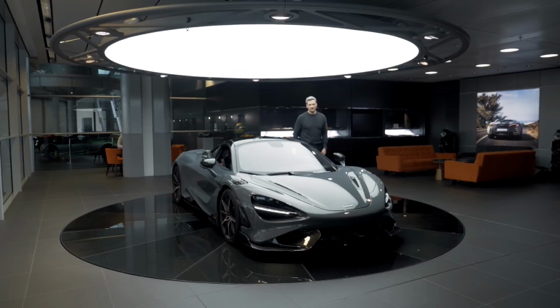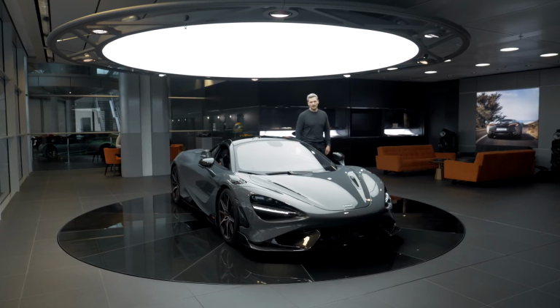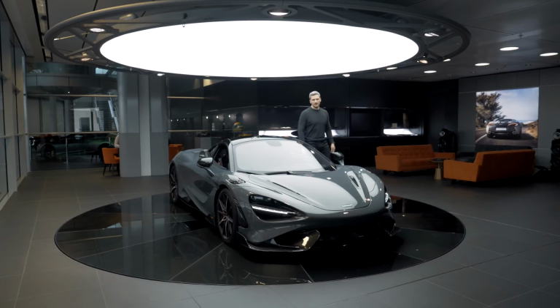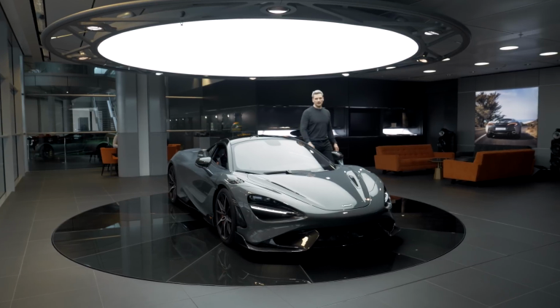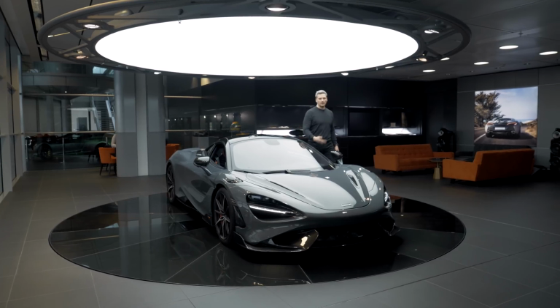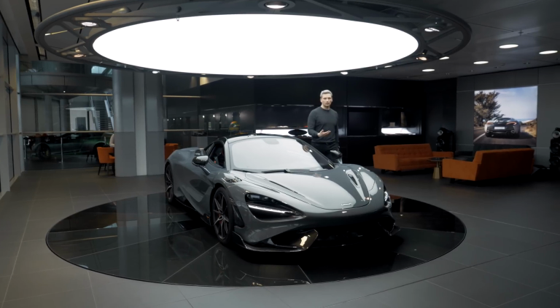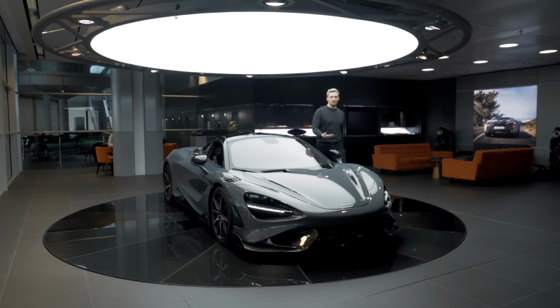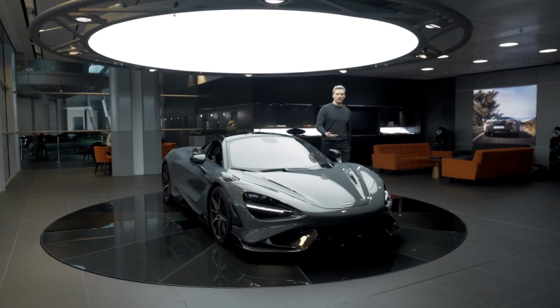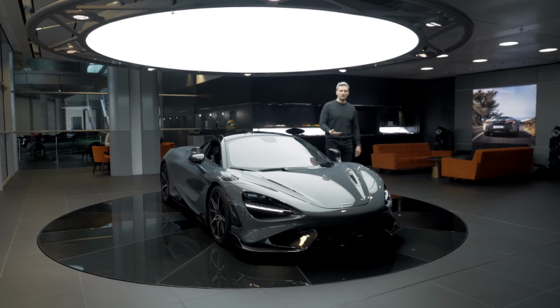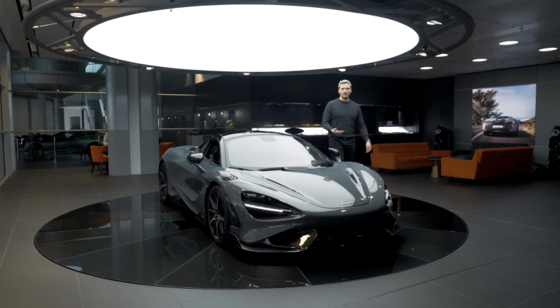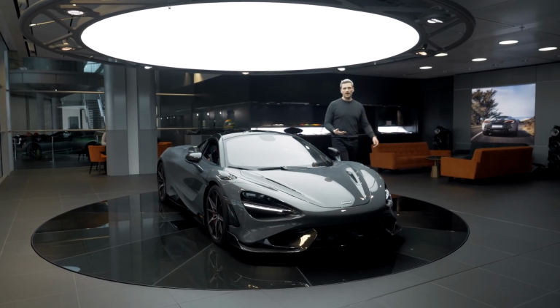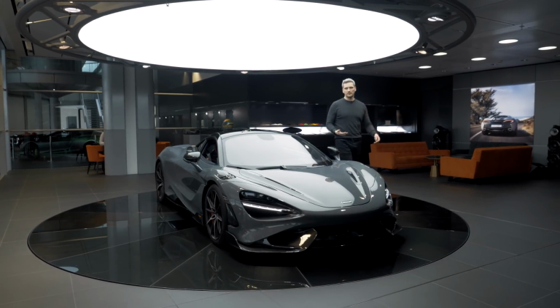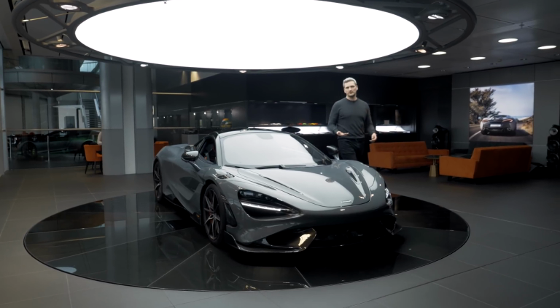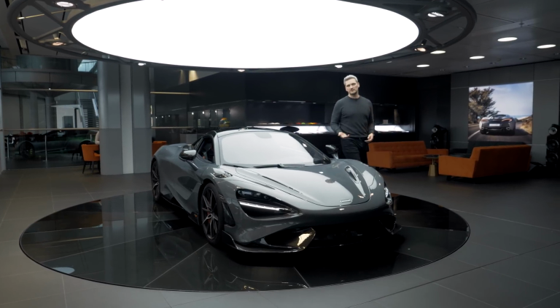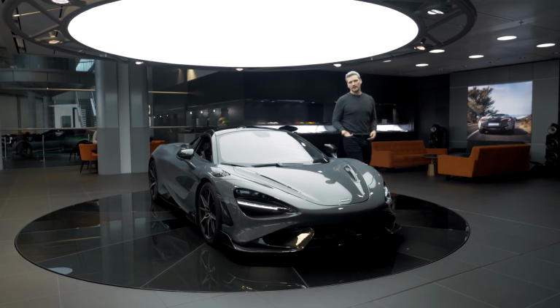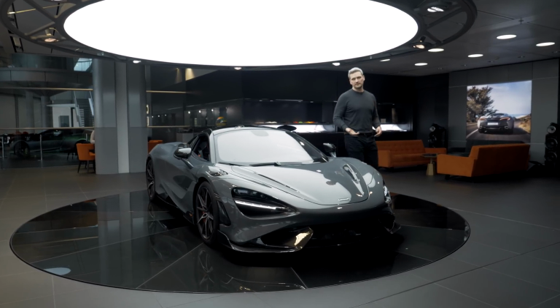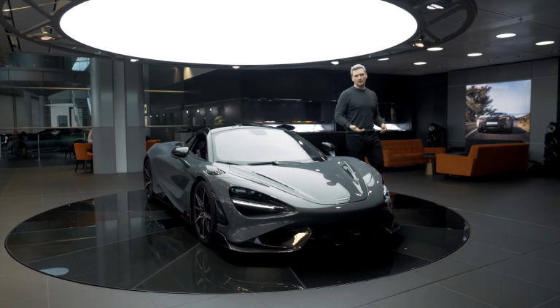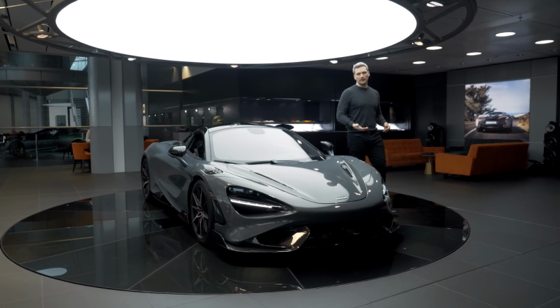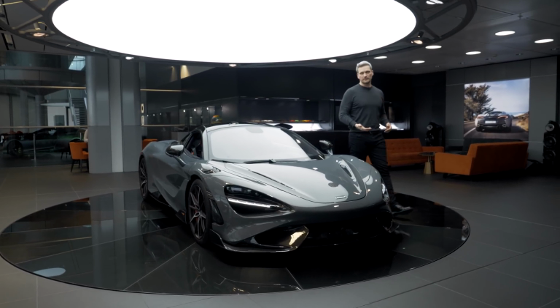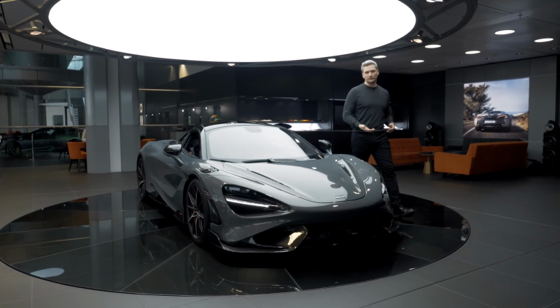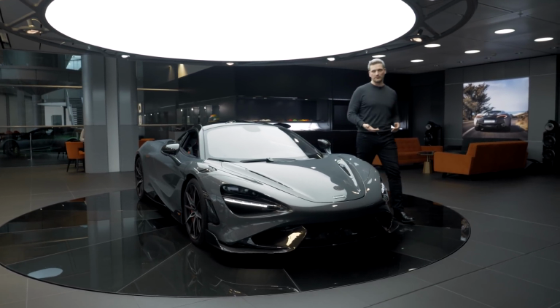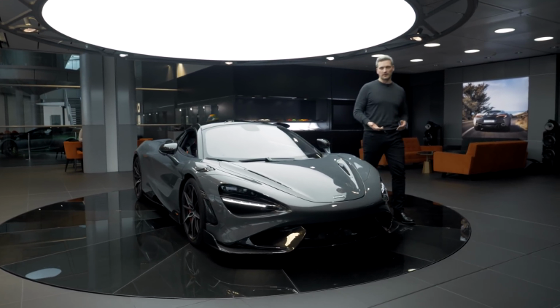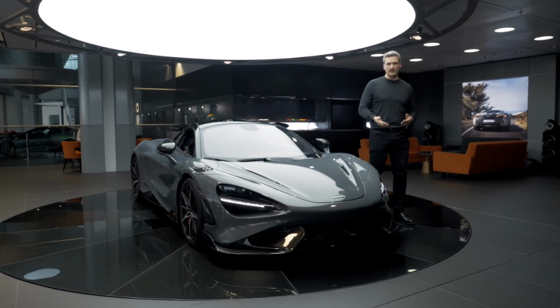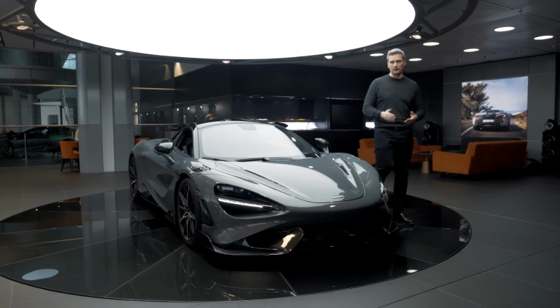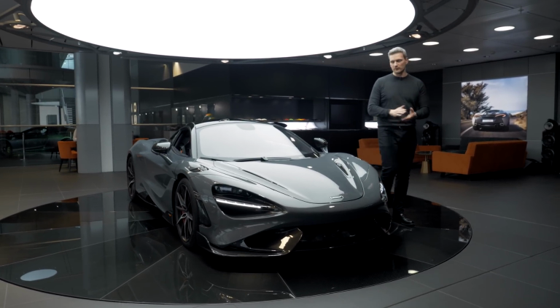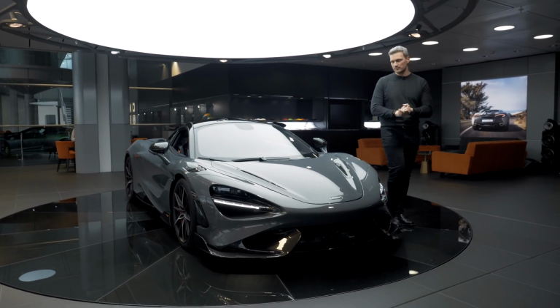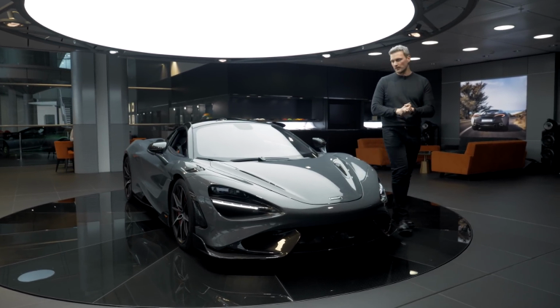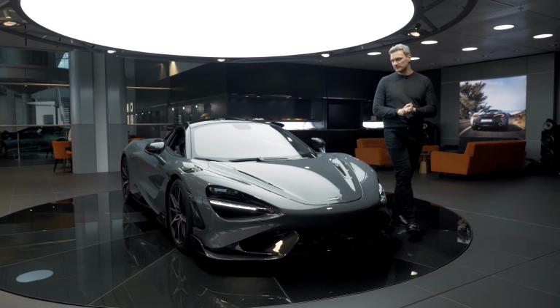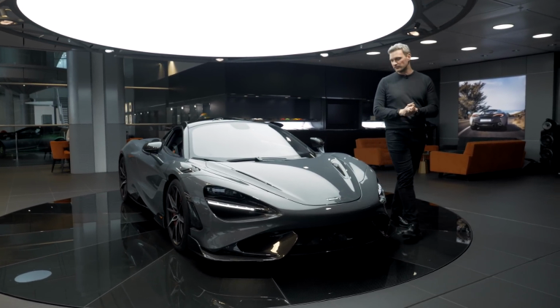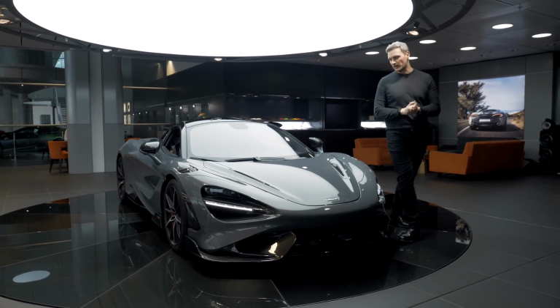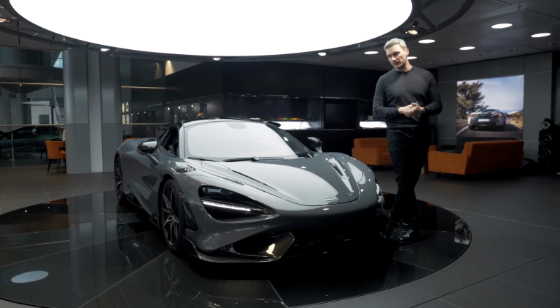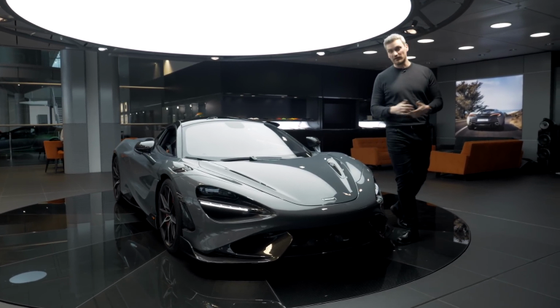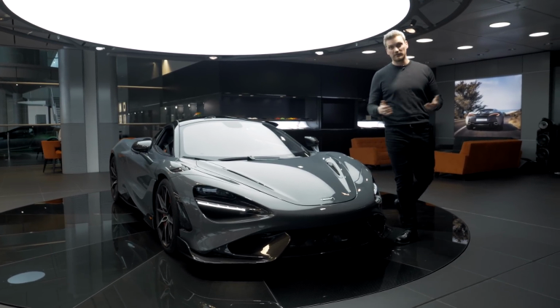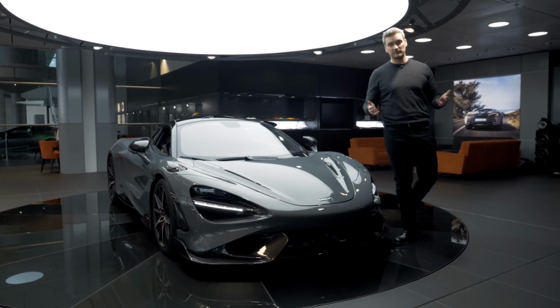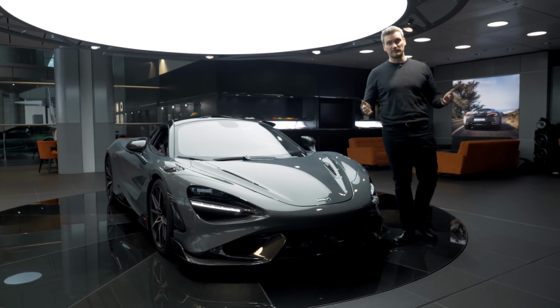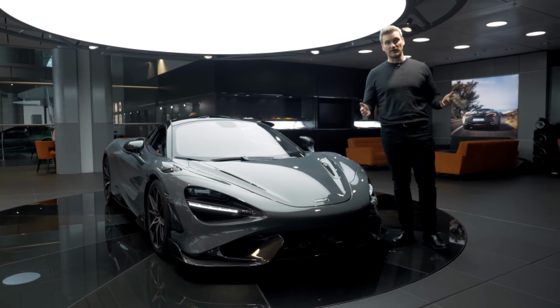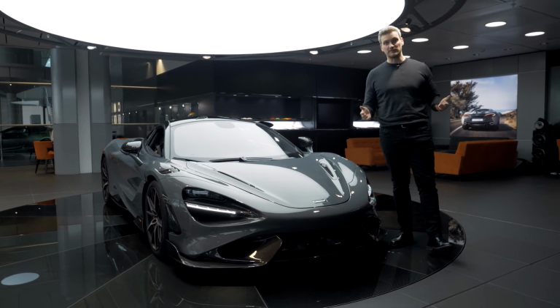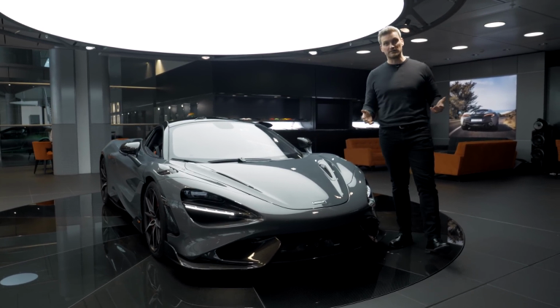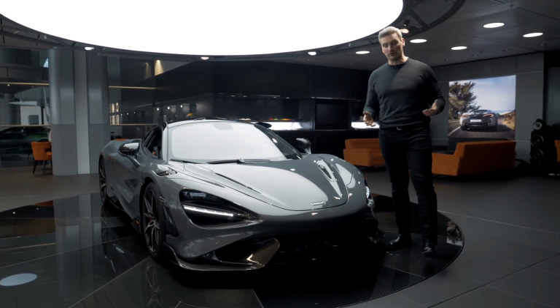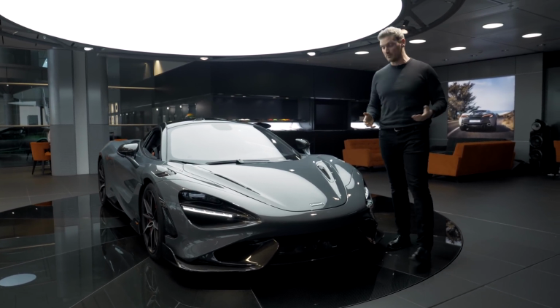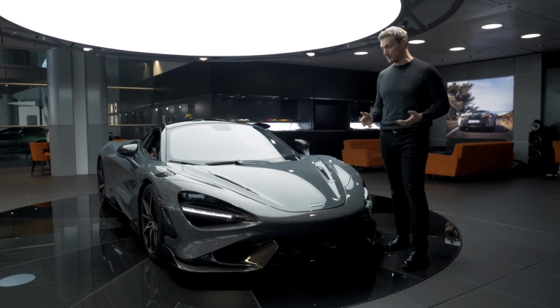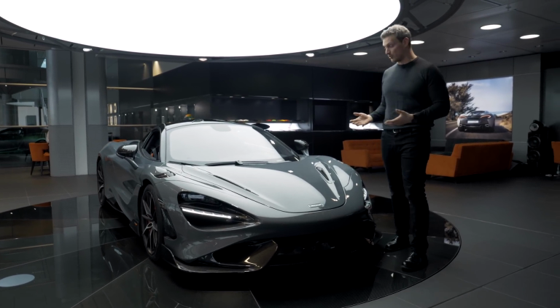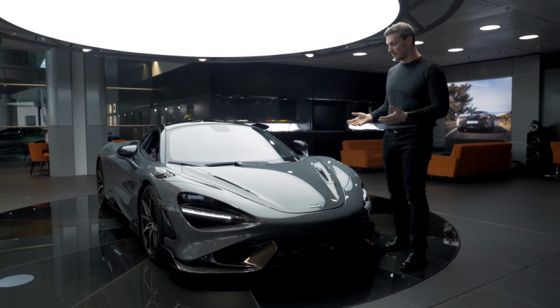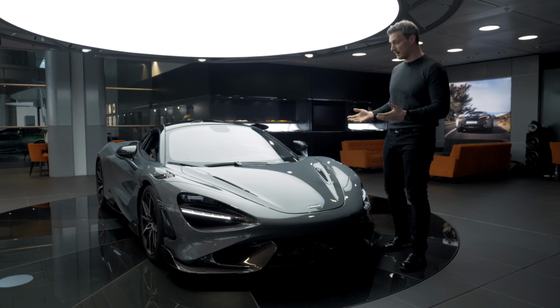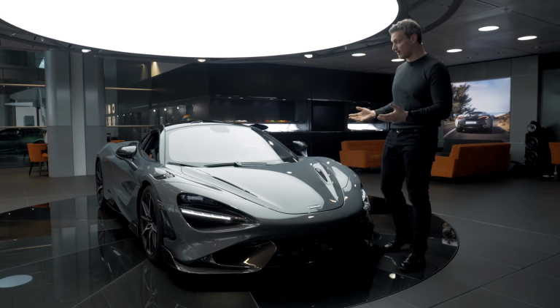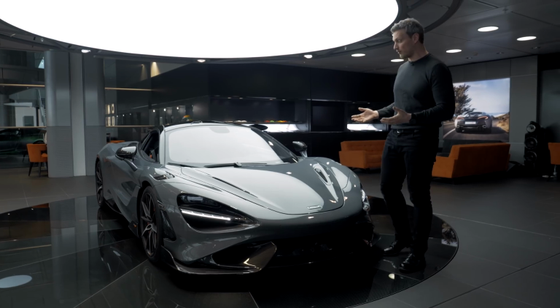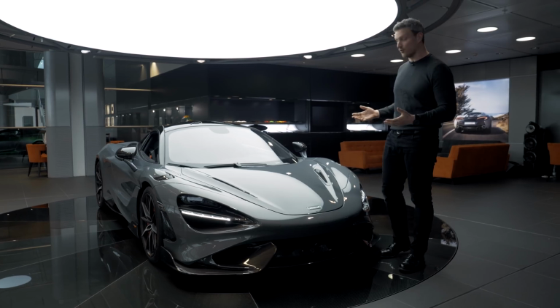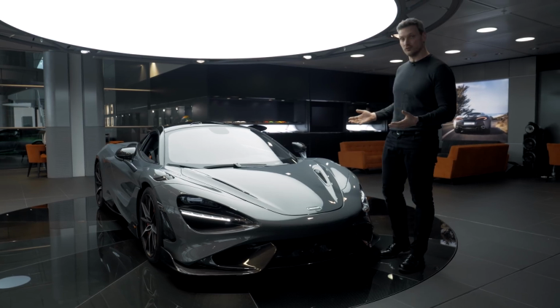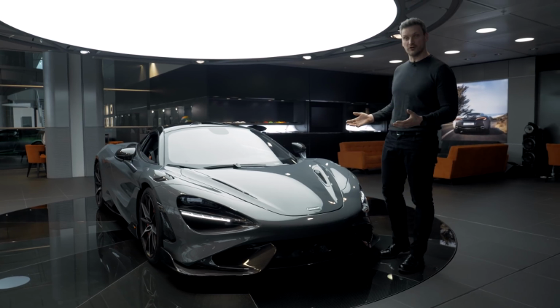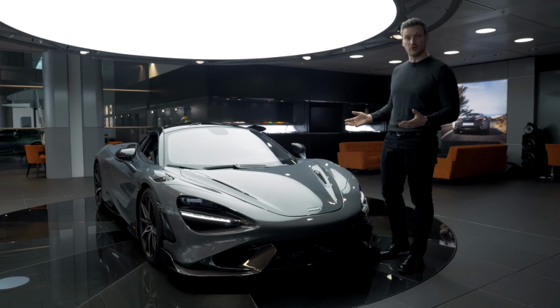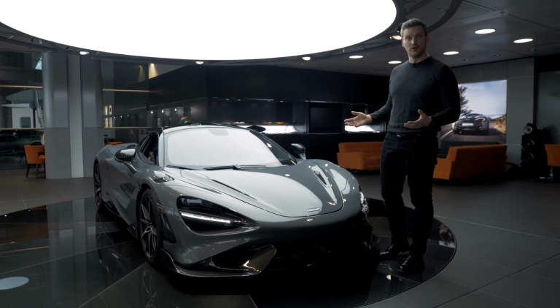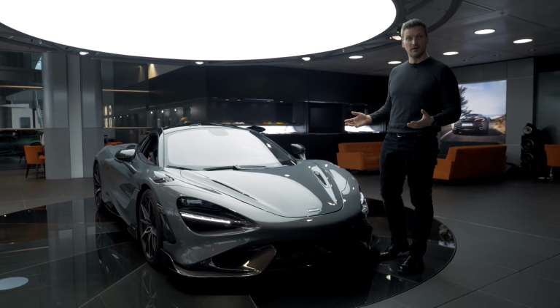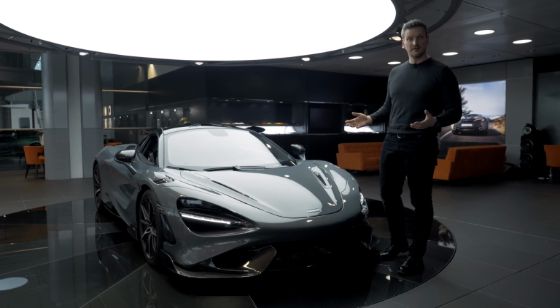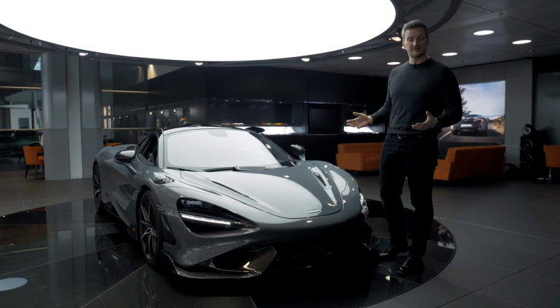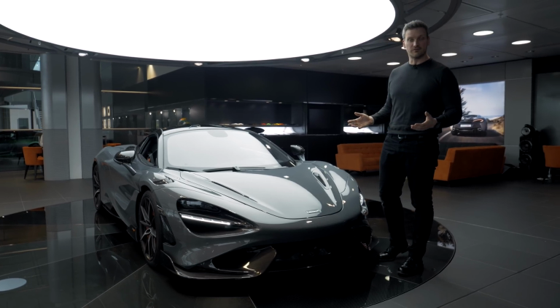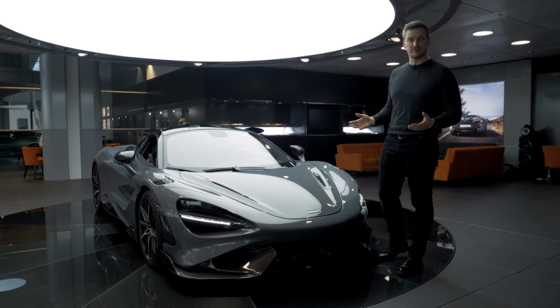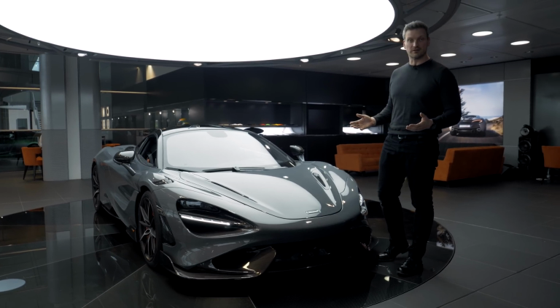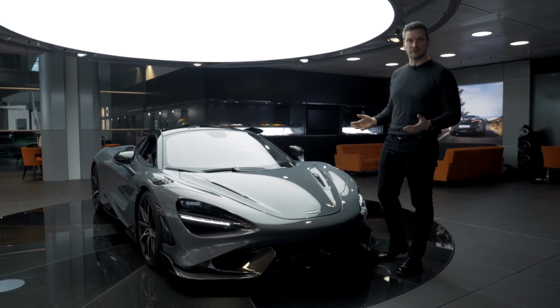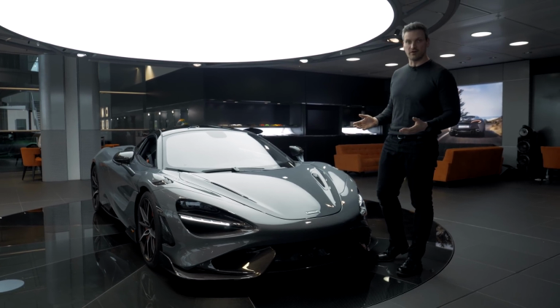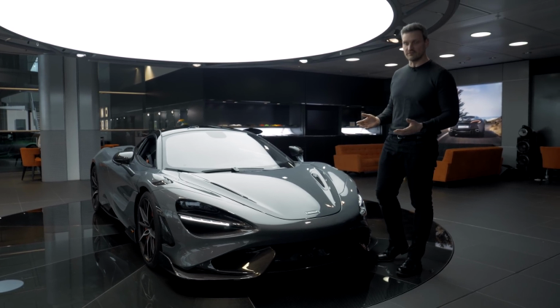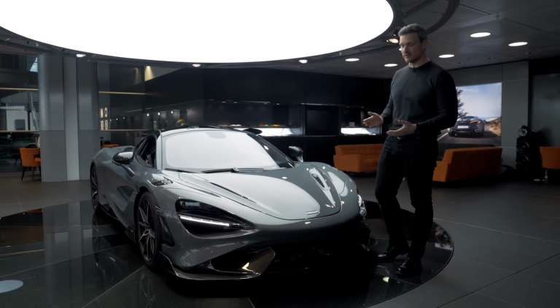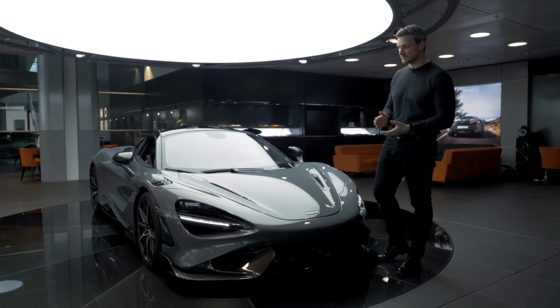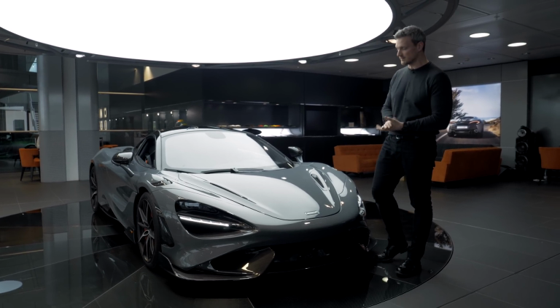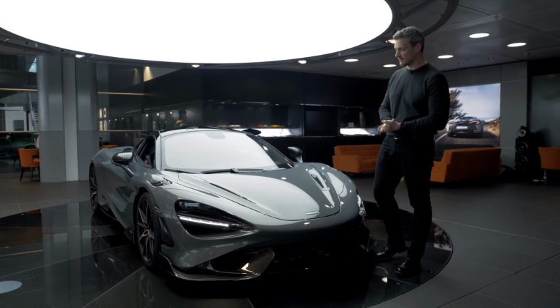Hi, I'm Rob Melville. I'm the design director for McLaren Automotive and I'm here today to tell you a bit more about our all-new 765LT.